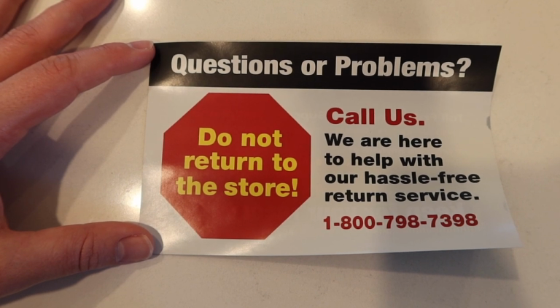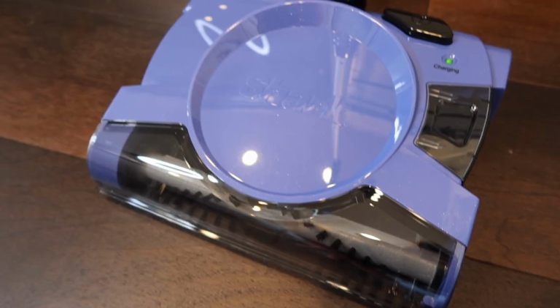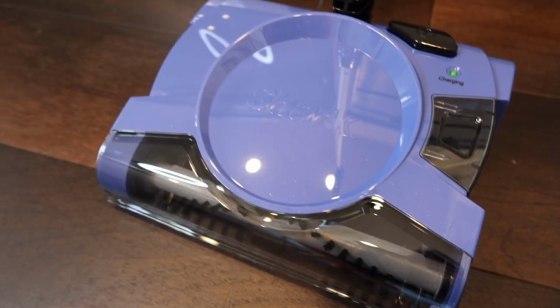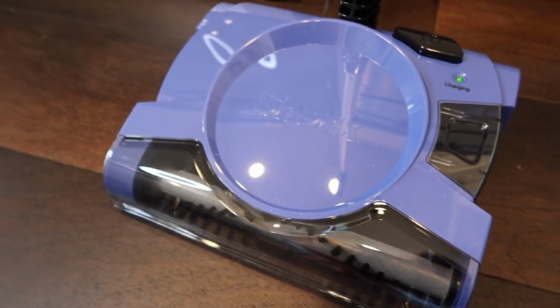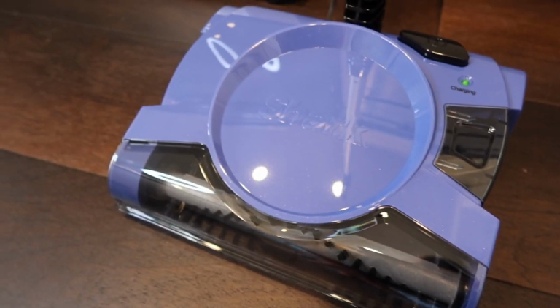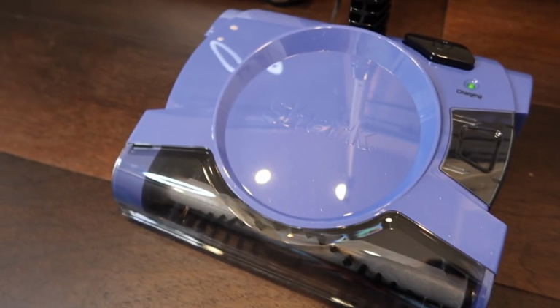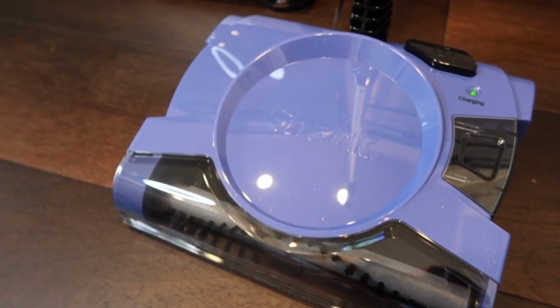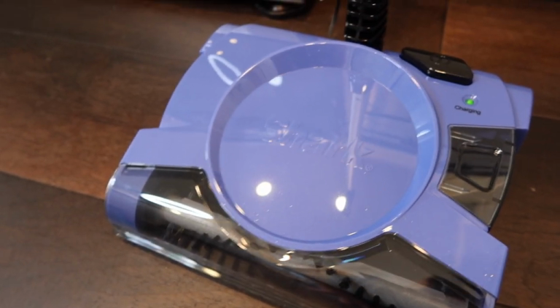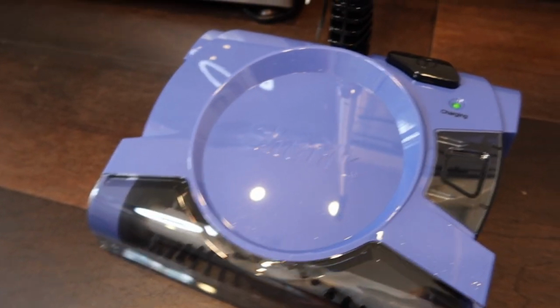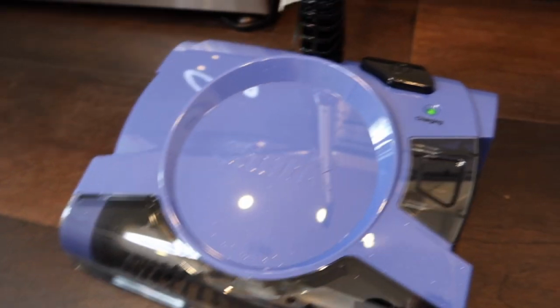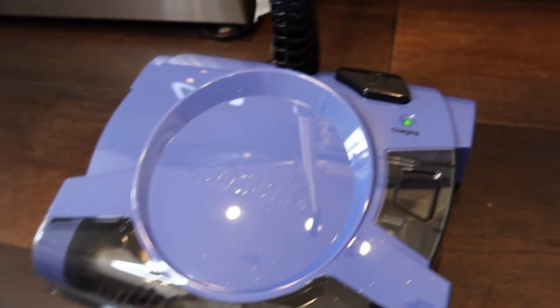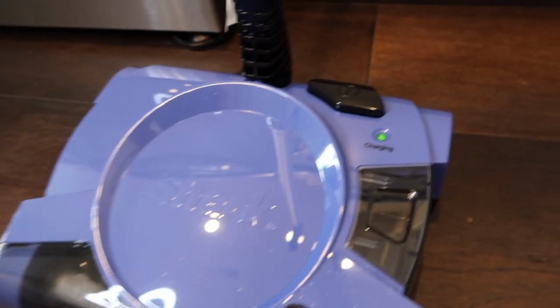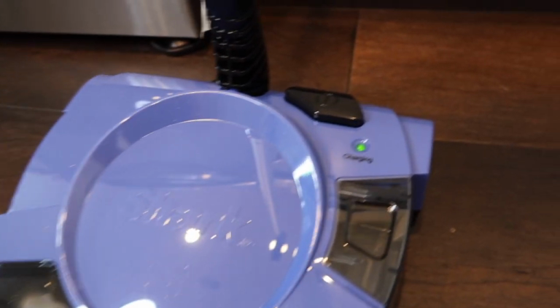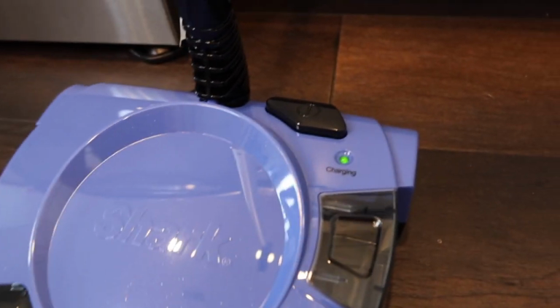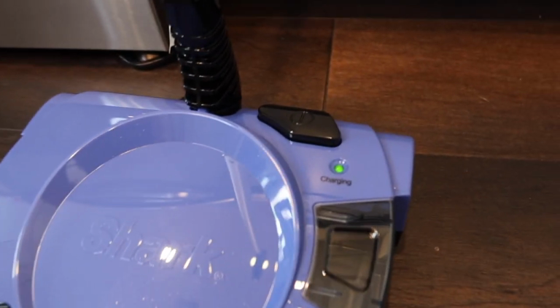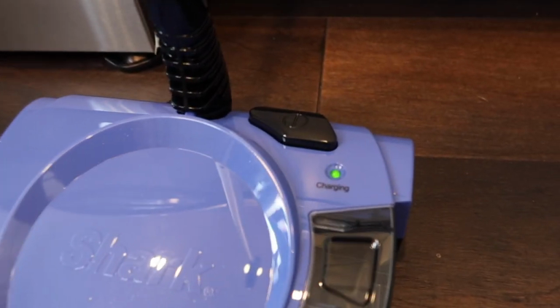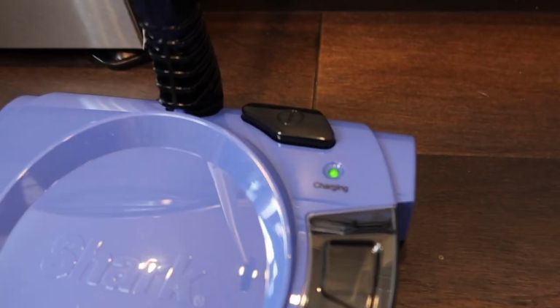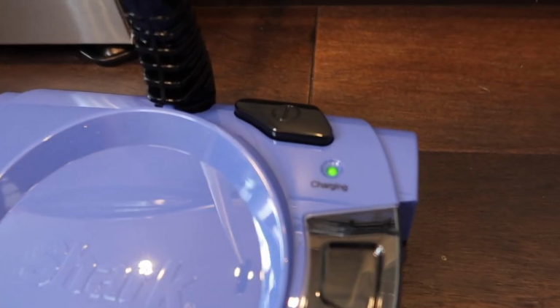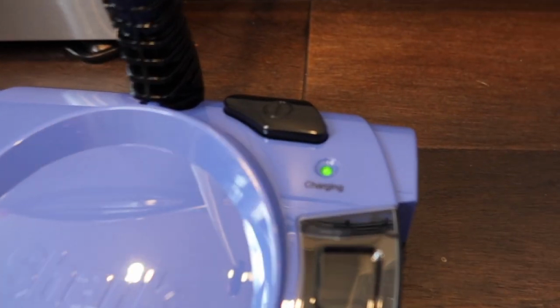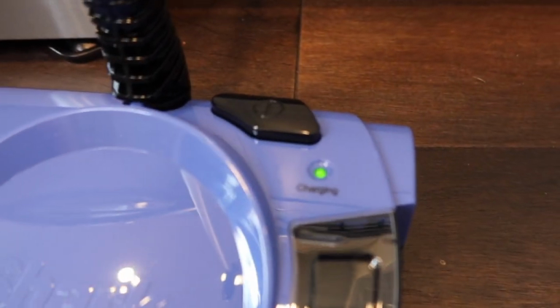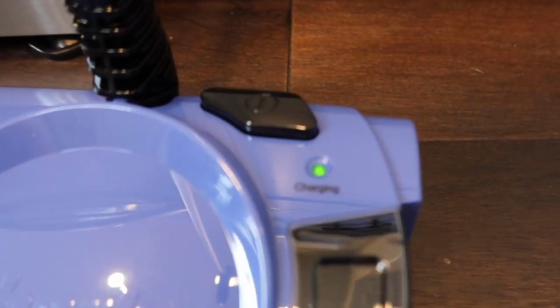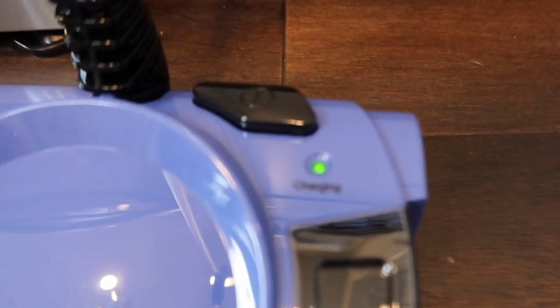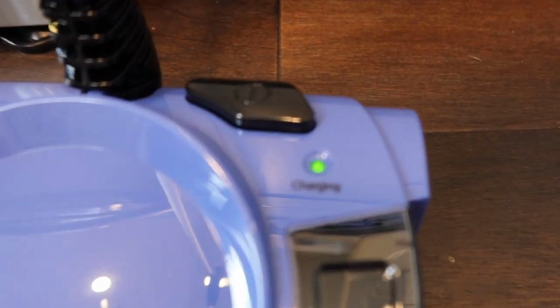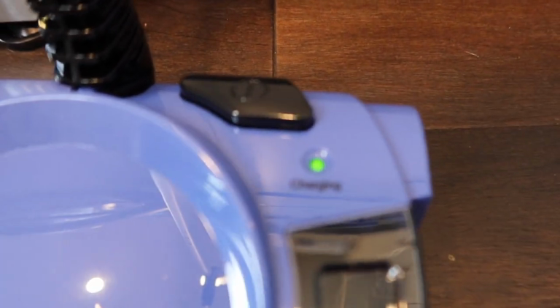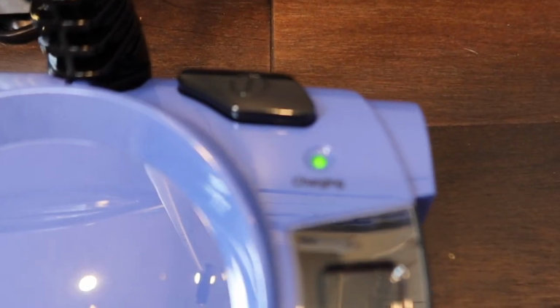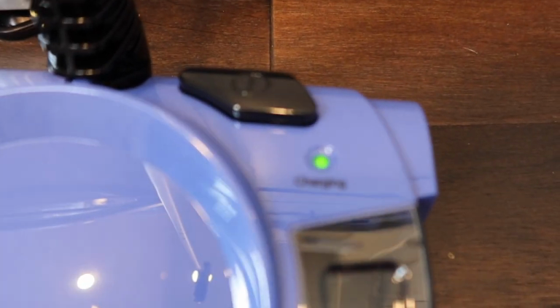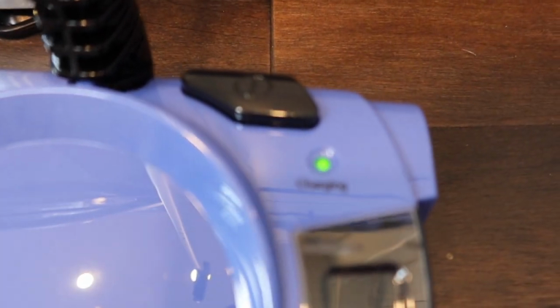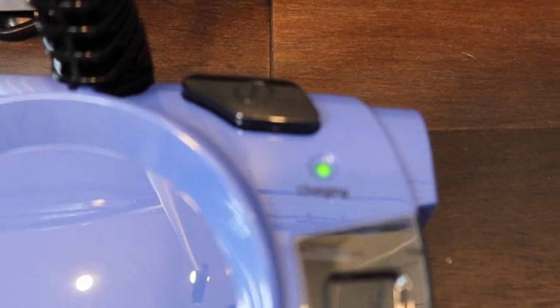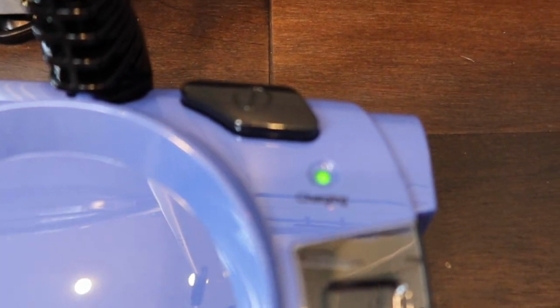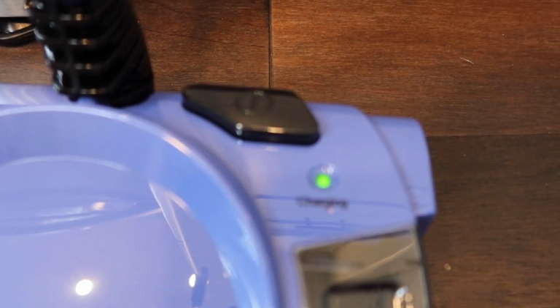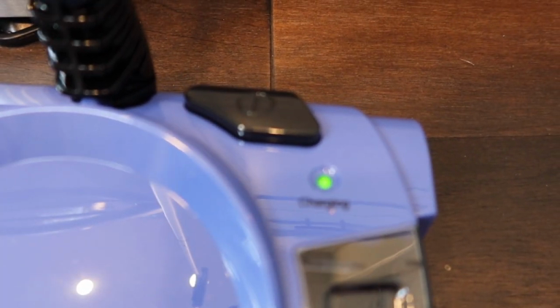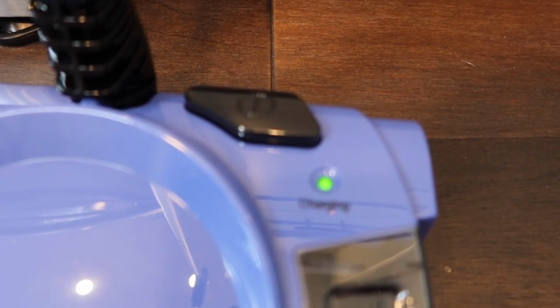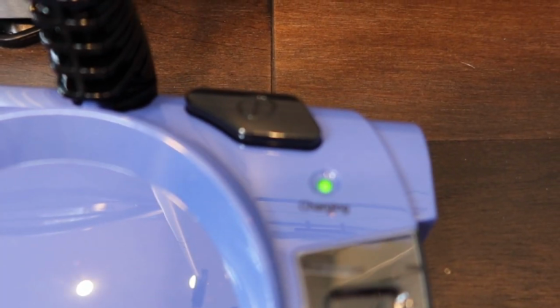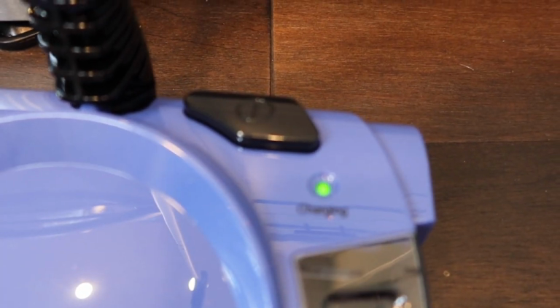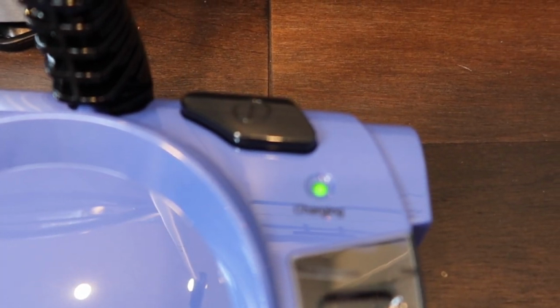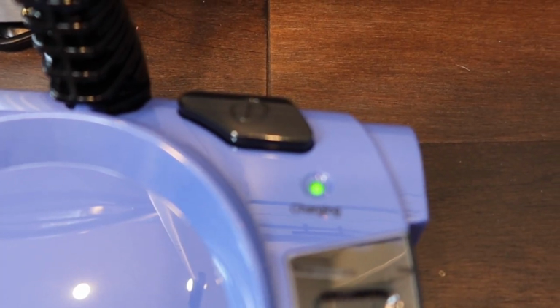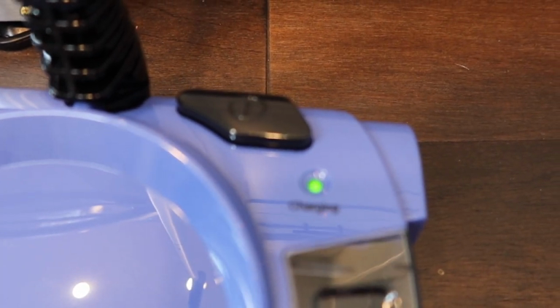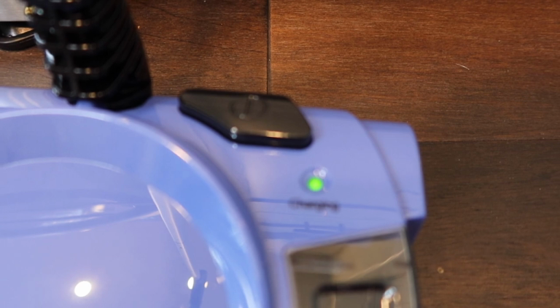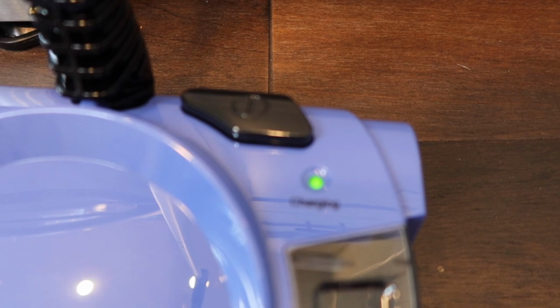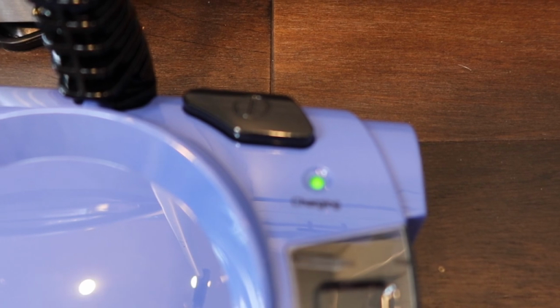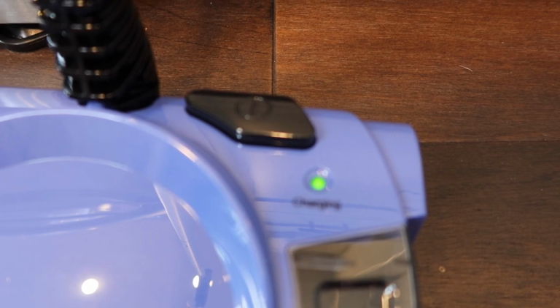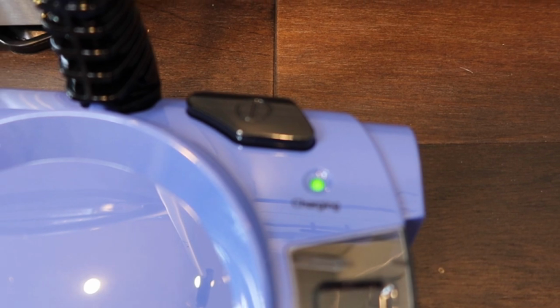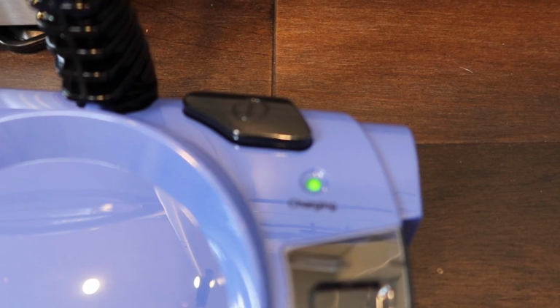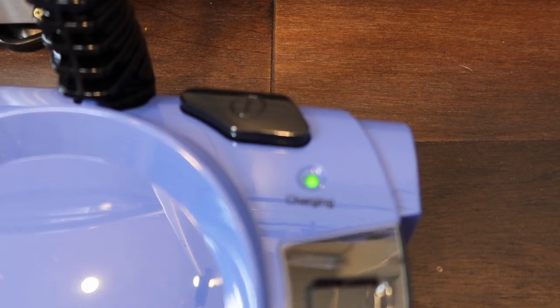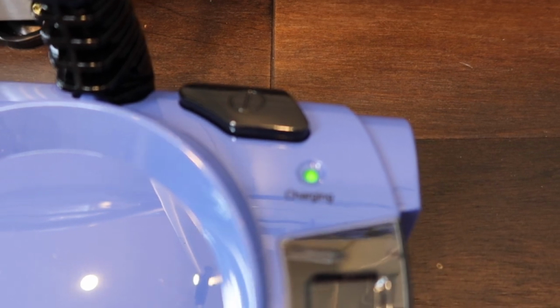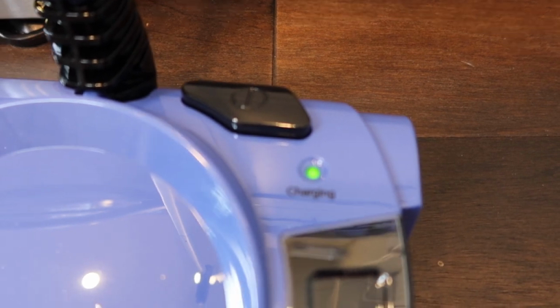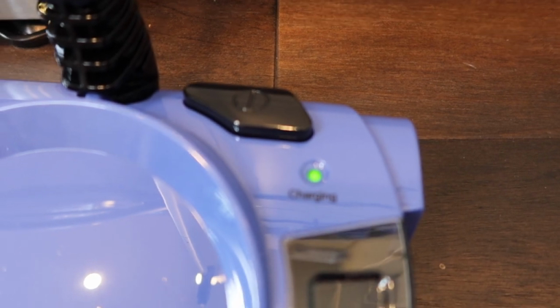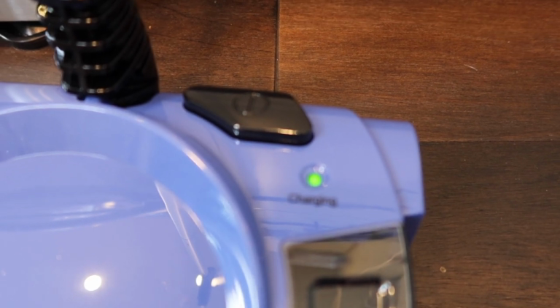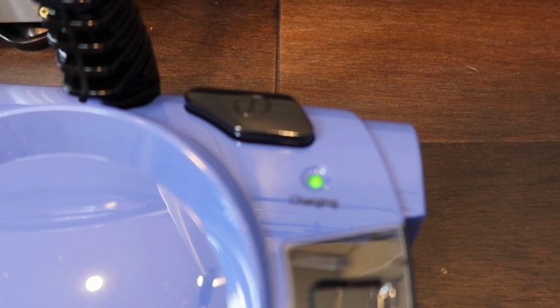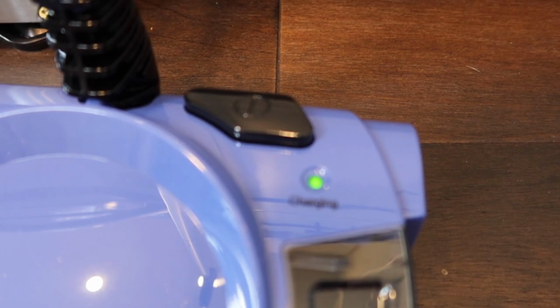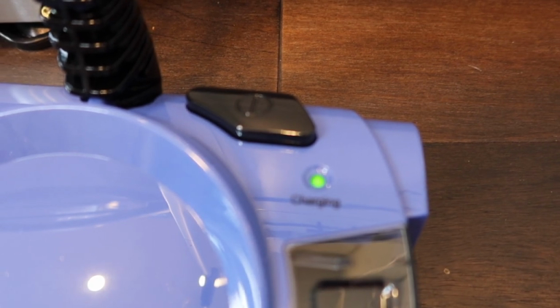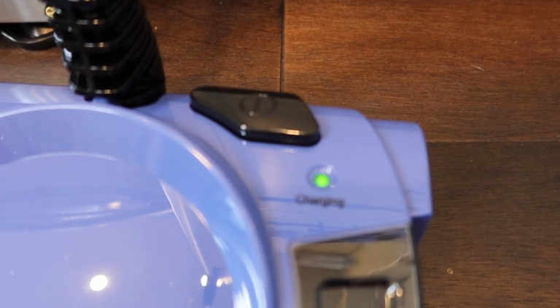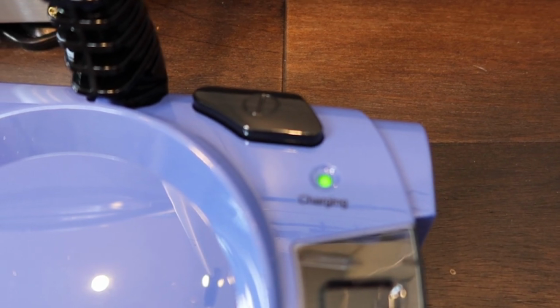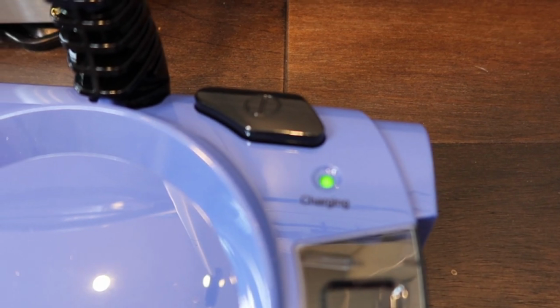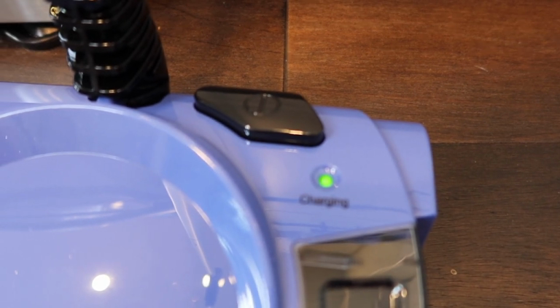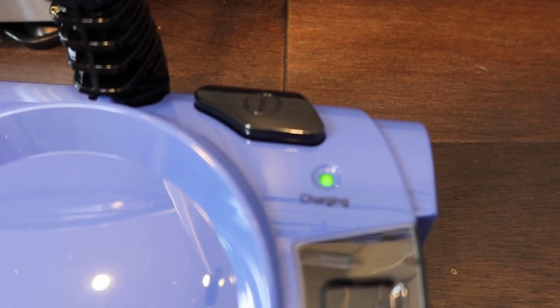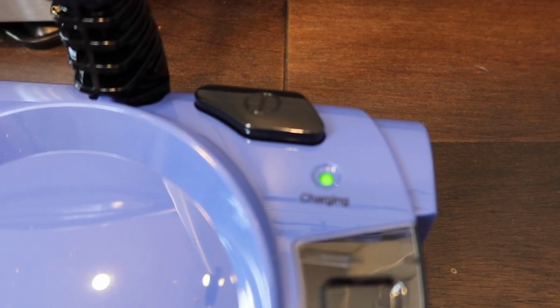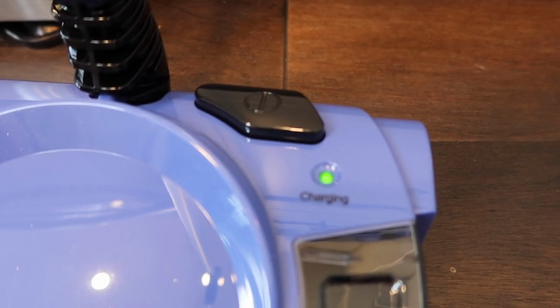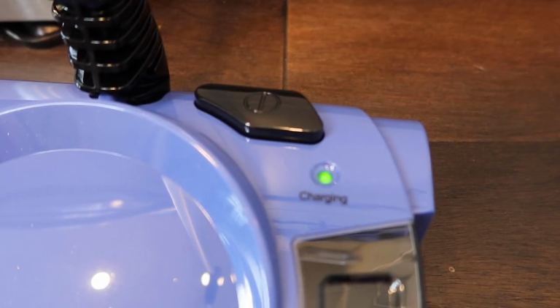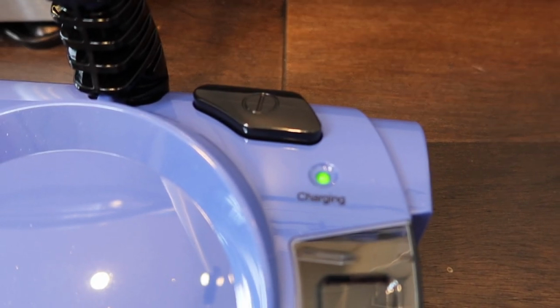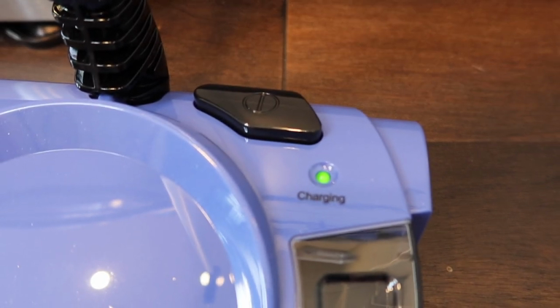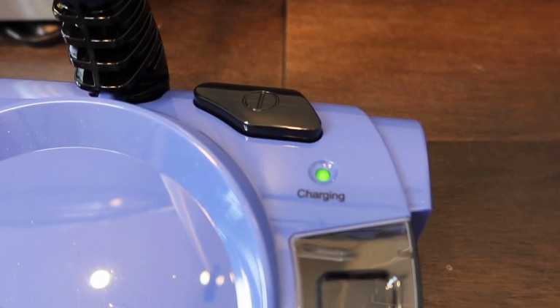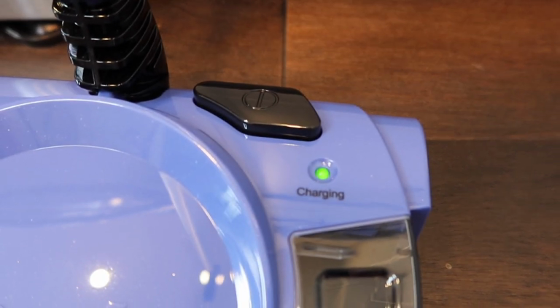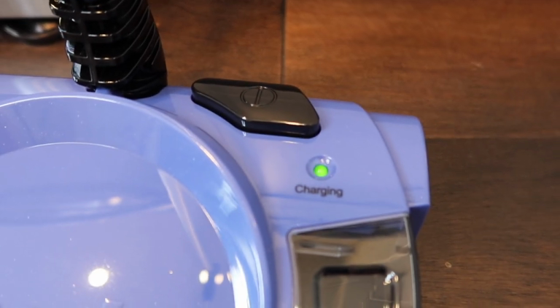I'm just going to let this charge for the seven hours they recommended, and then we're going to jump right into testing it out on the floors.